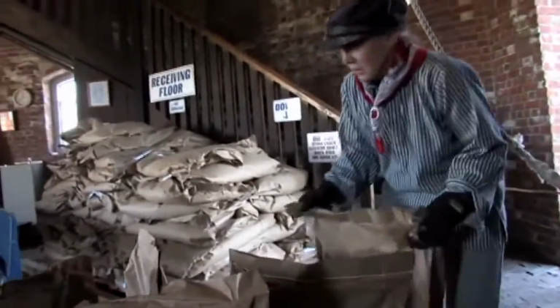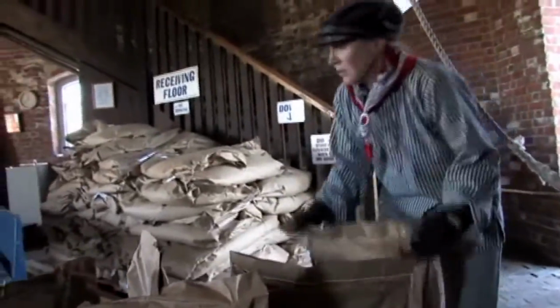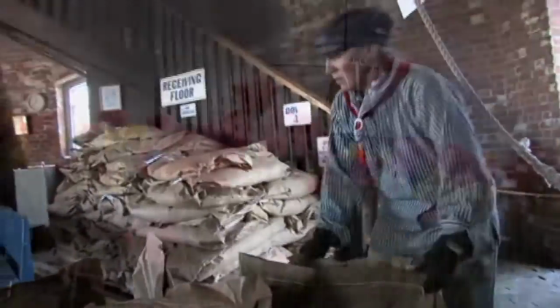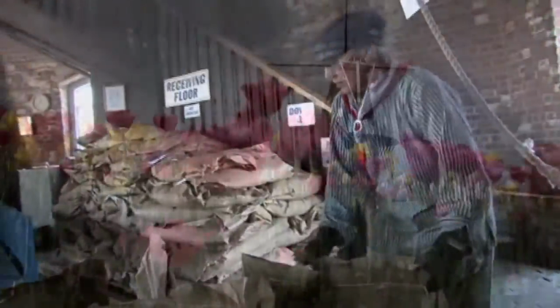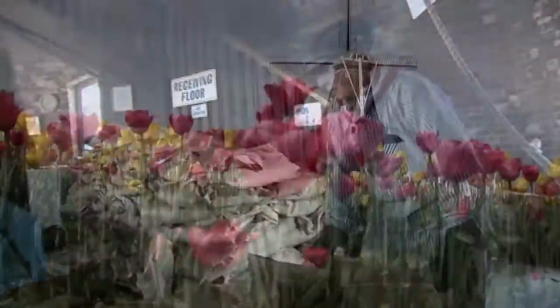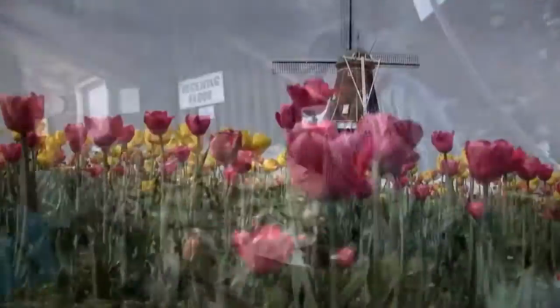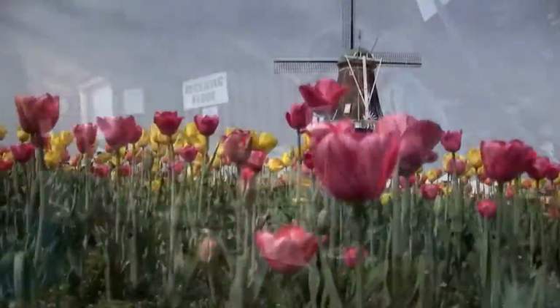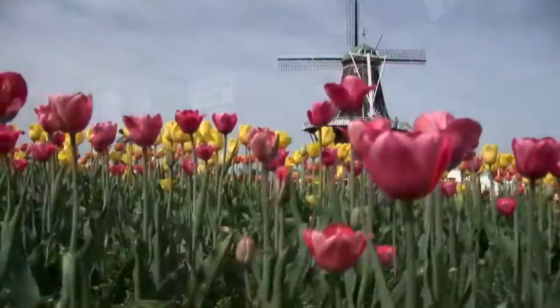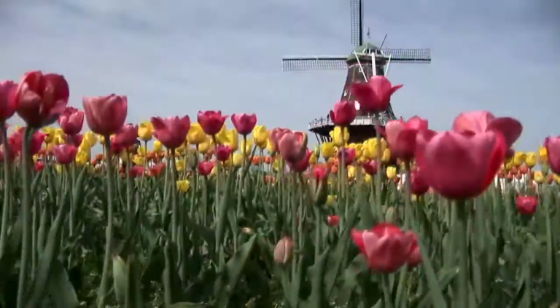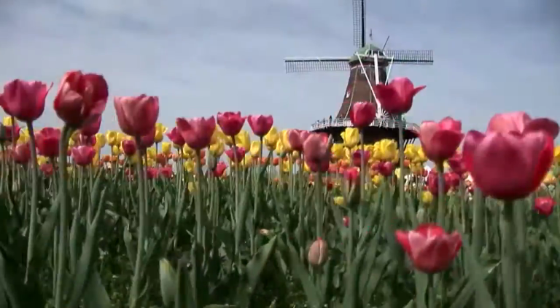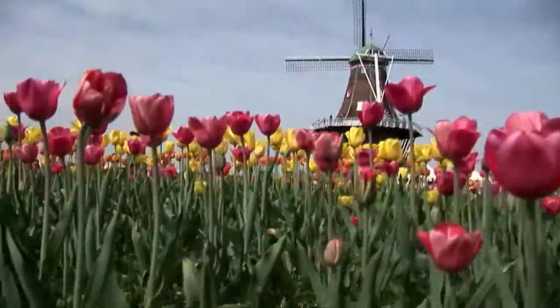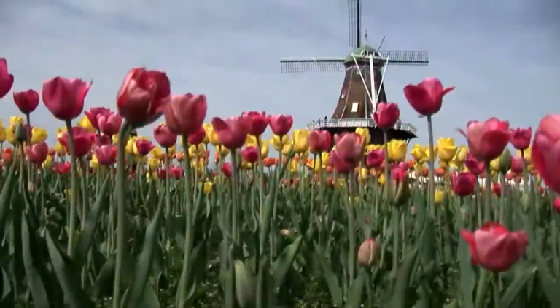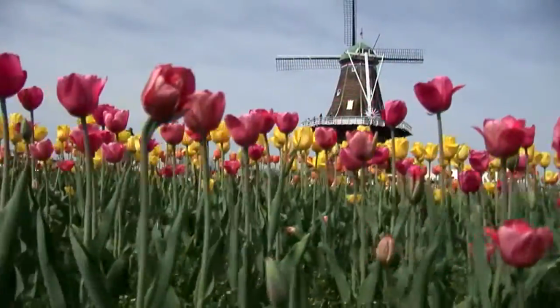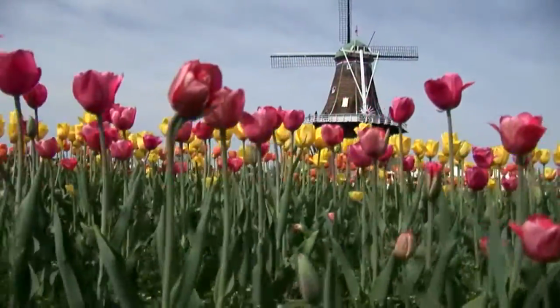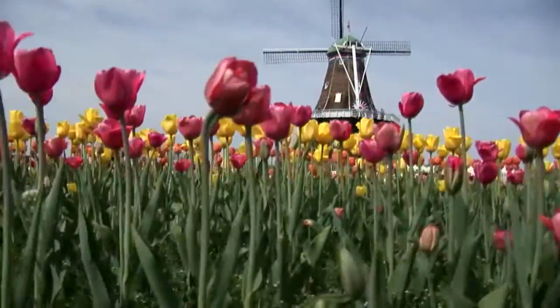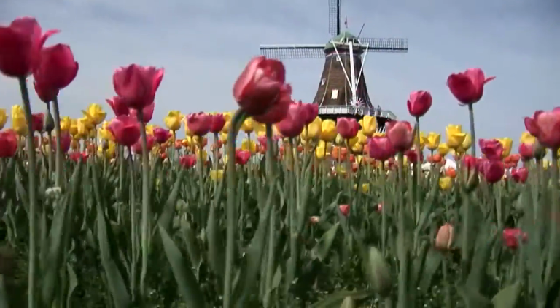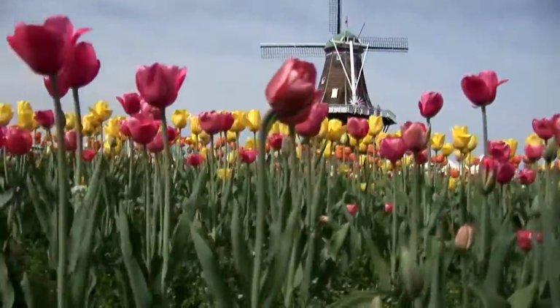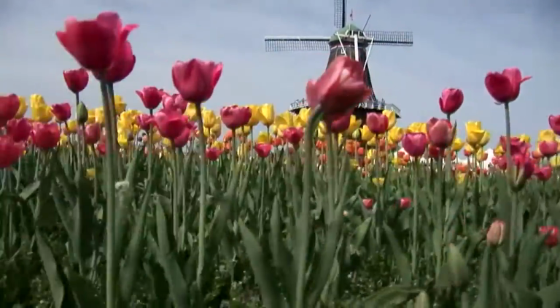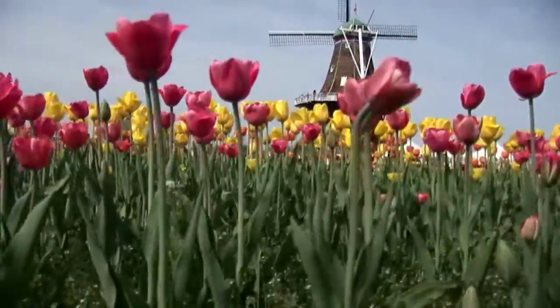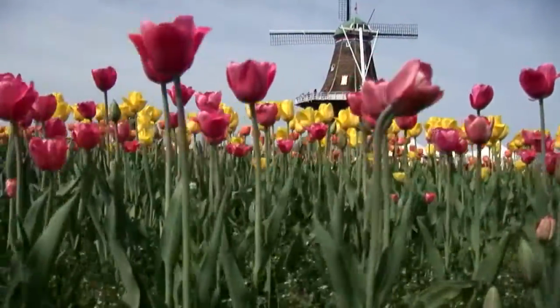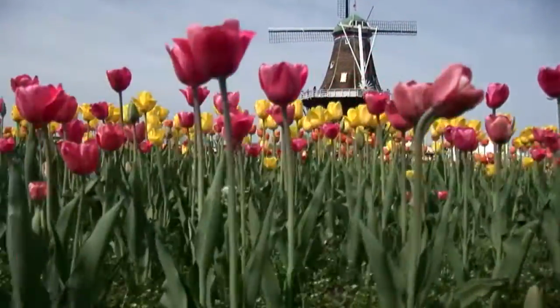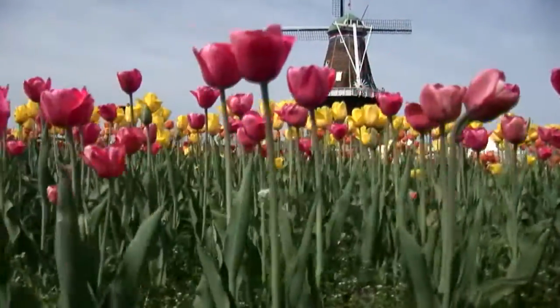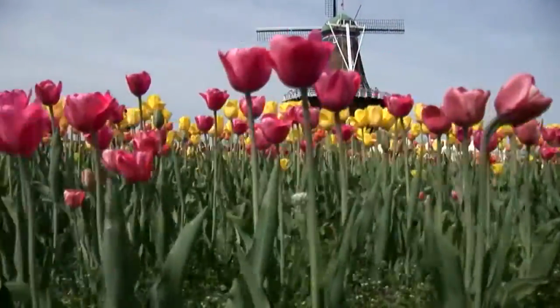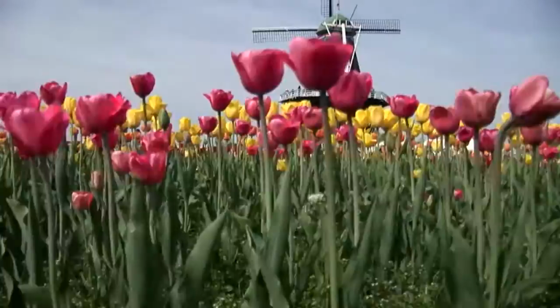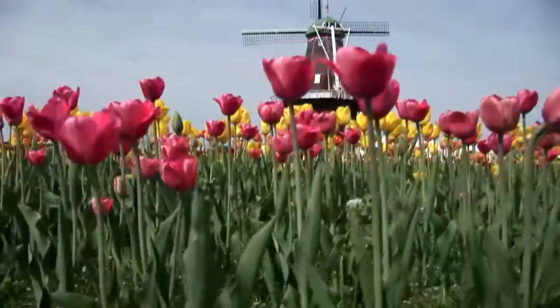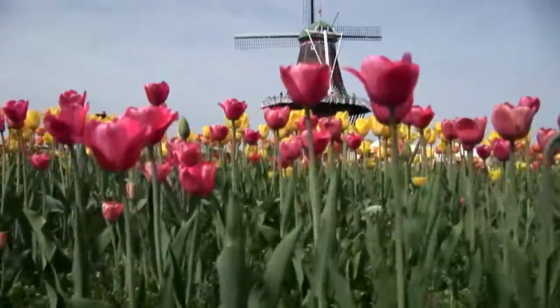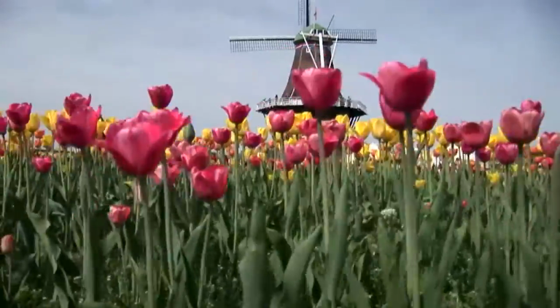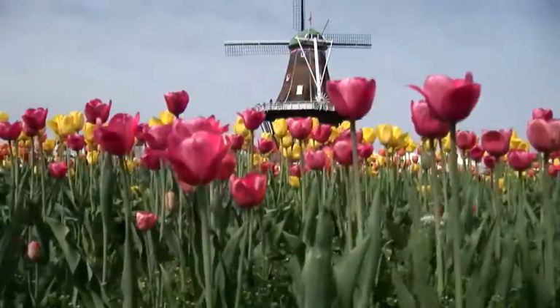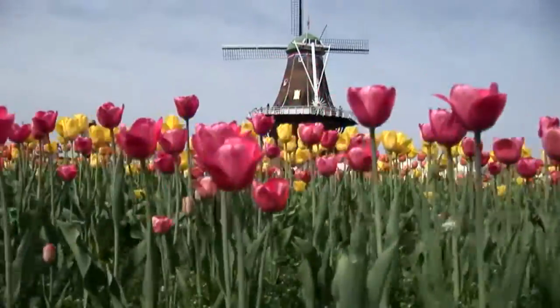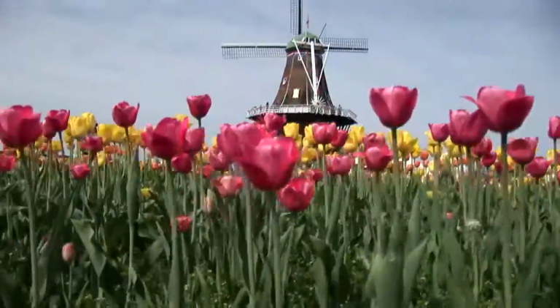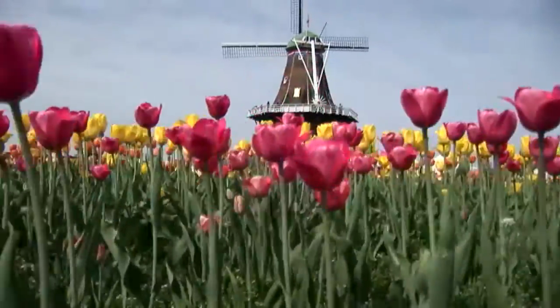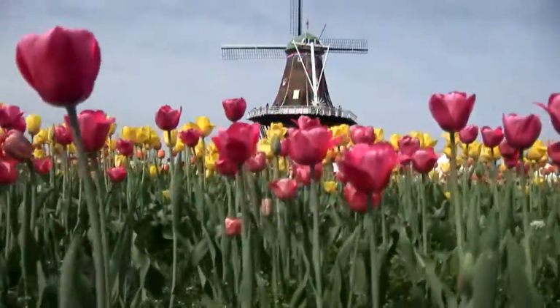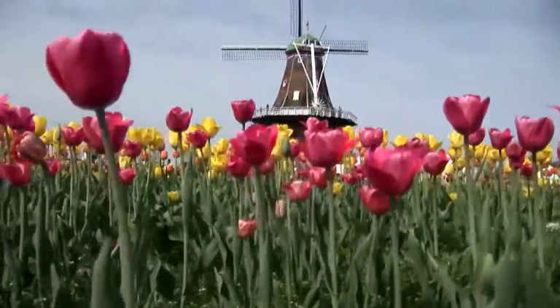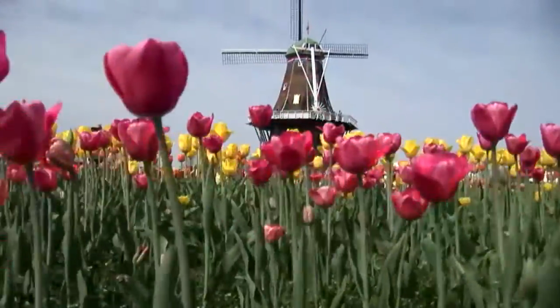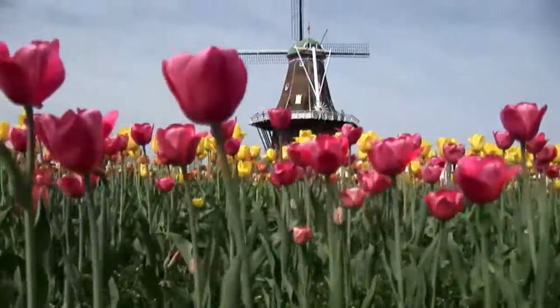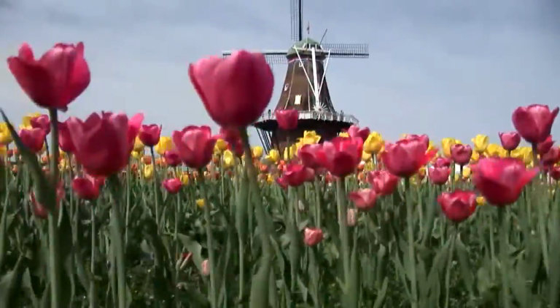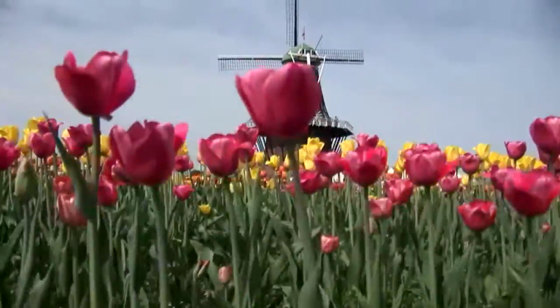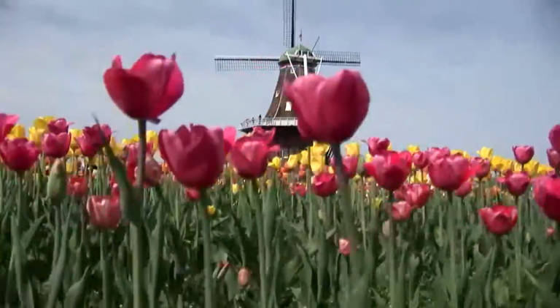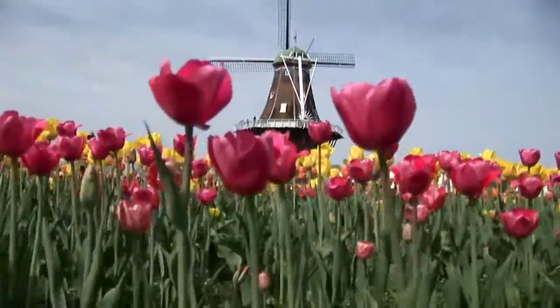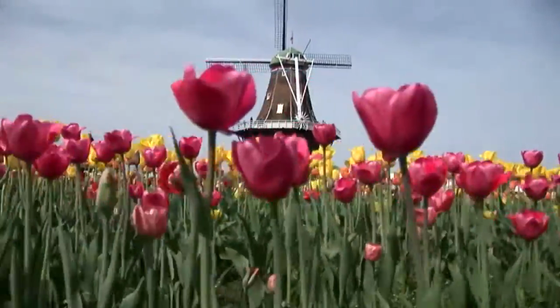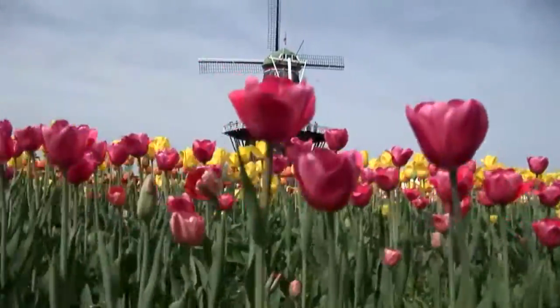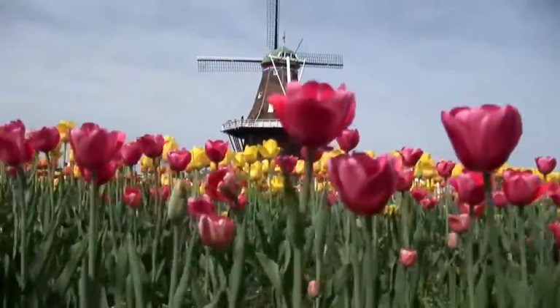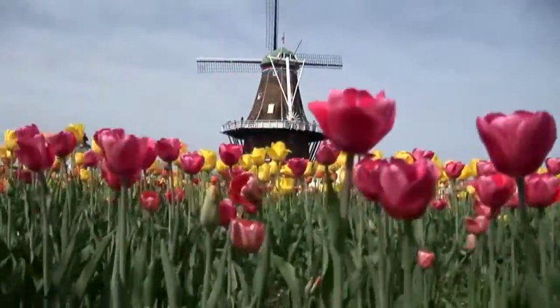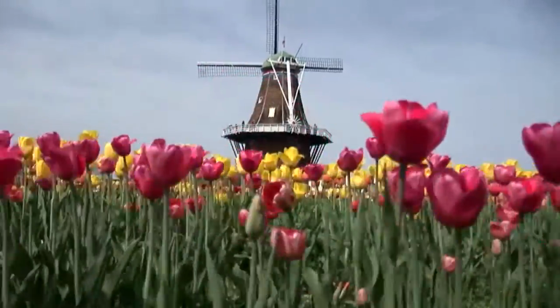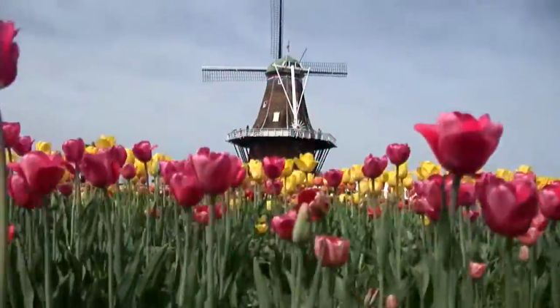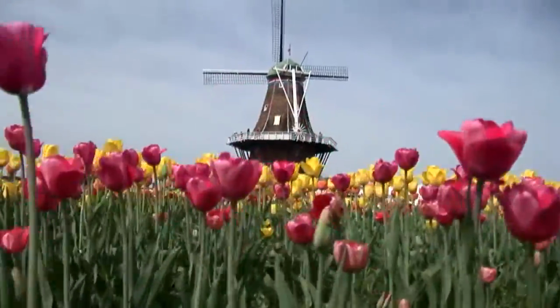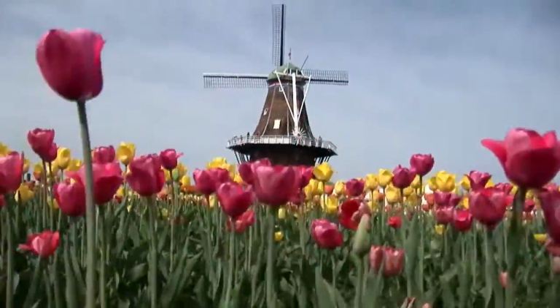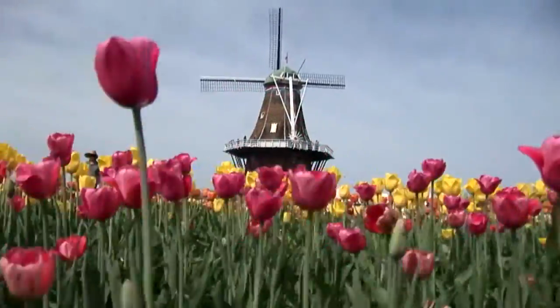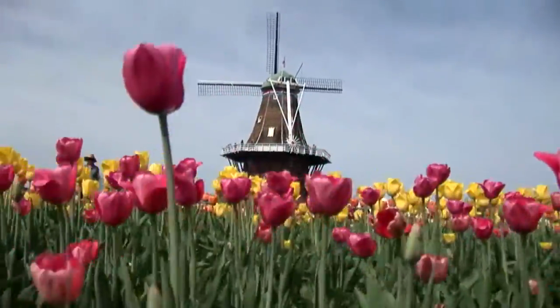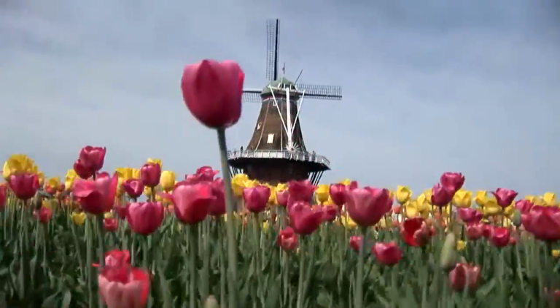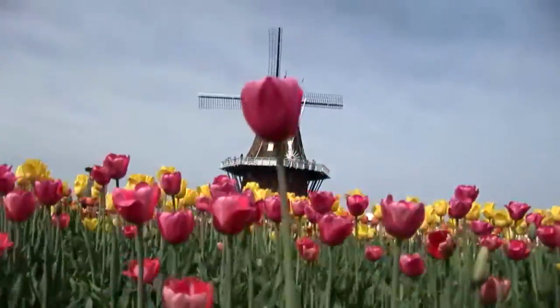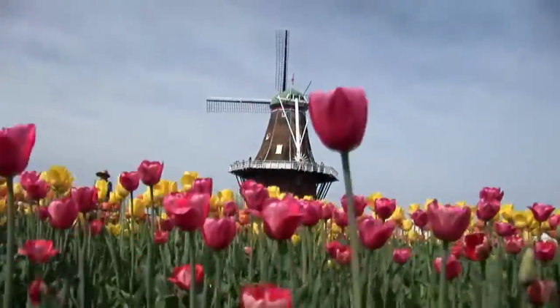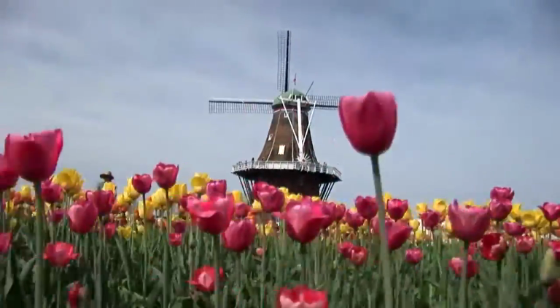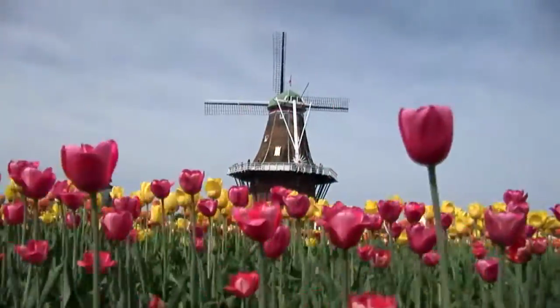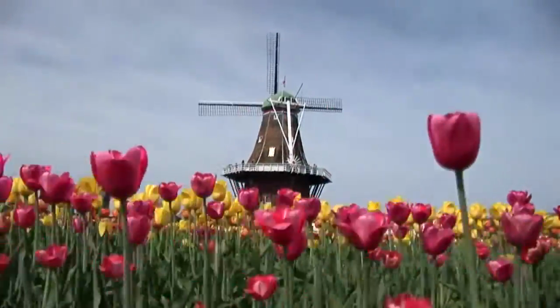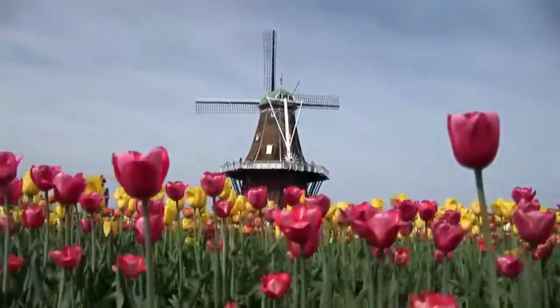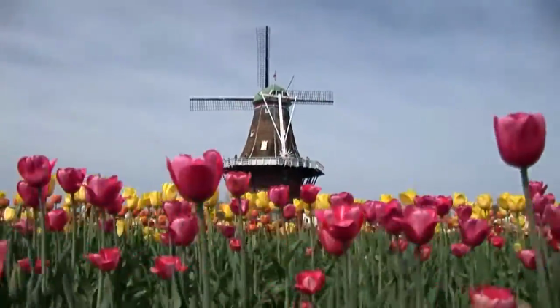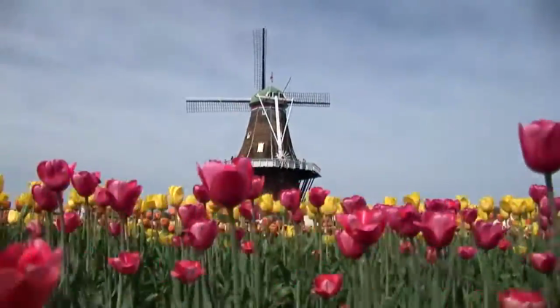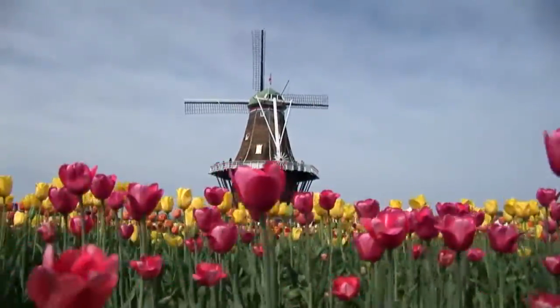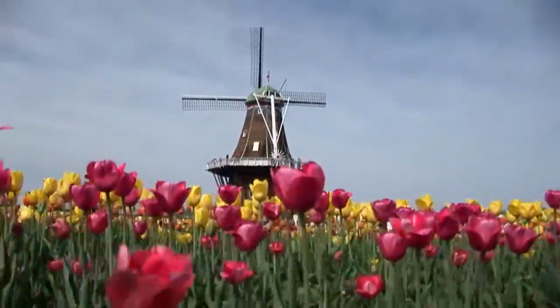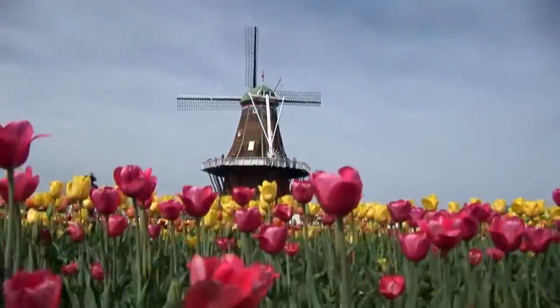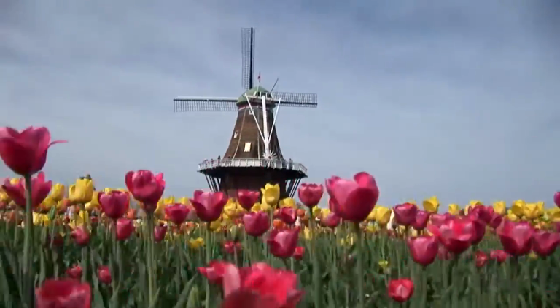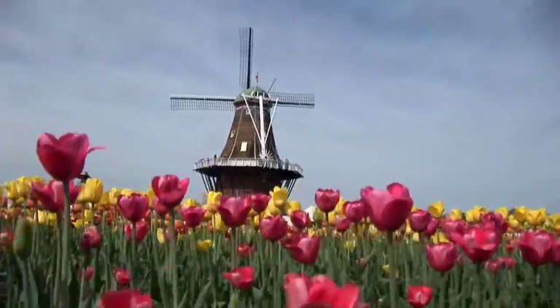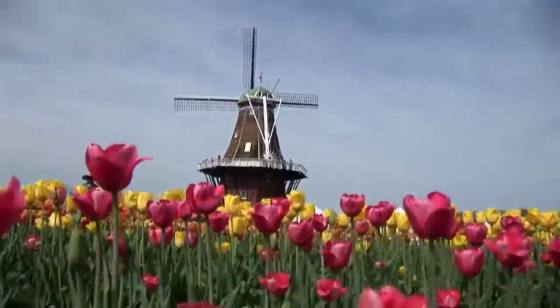In the spring, the polder is blanketed with over 115,000 tulips of all shapes and colors.